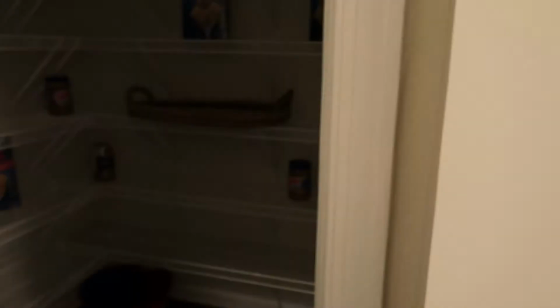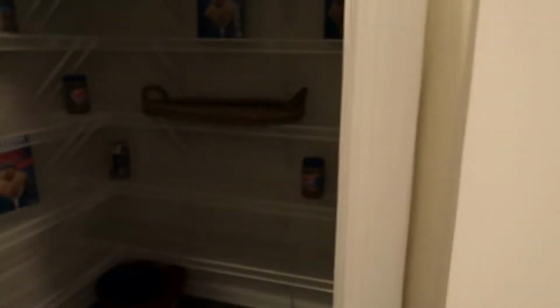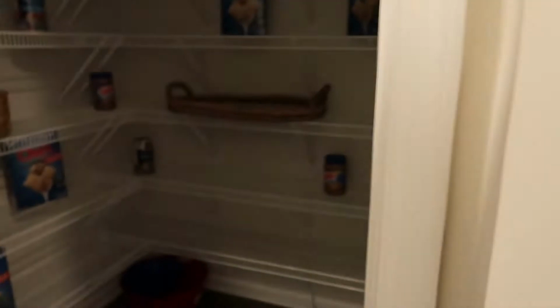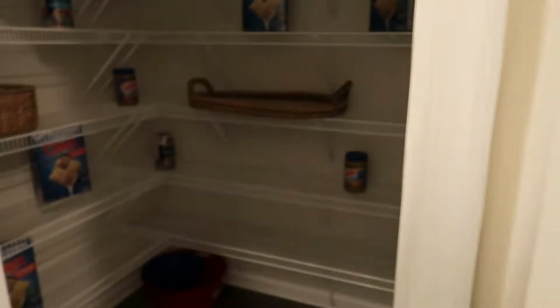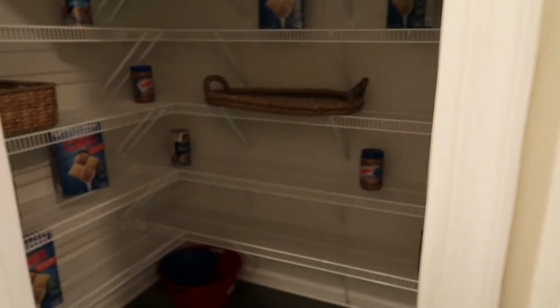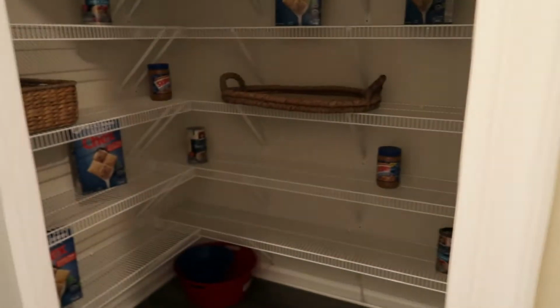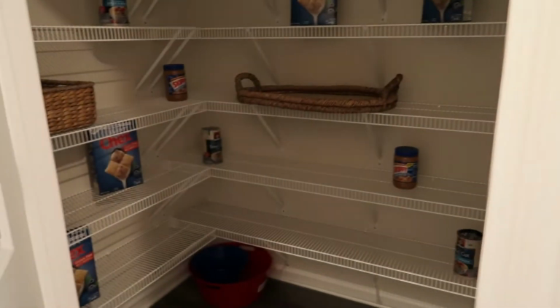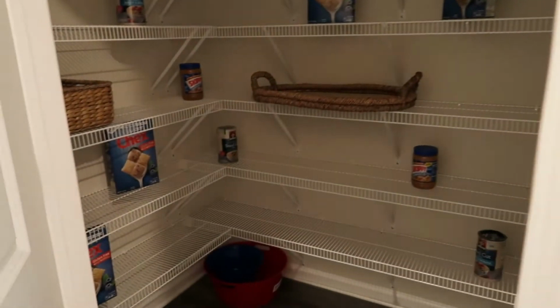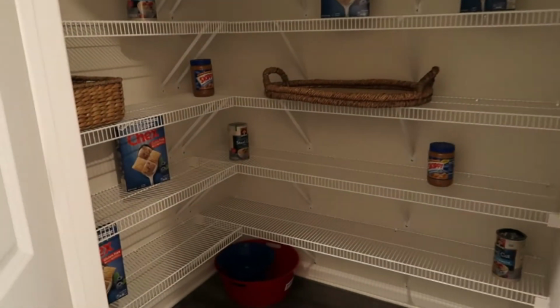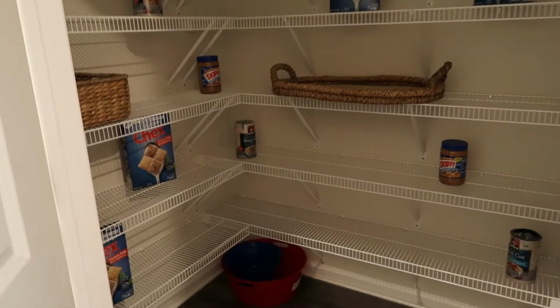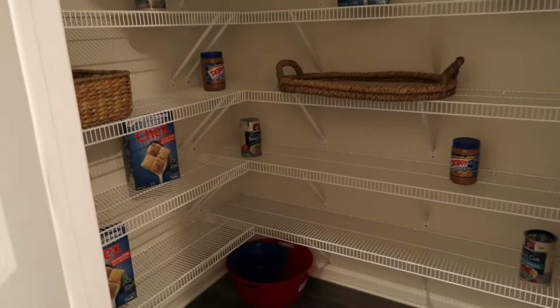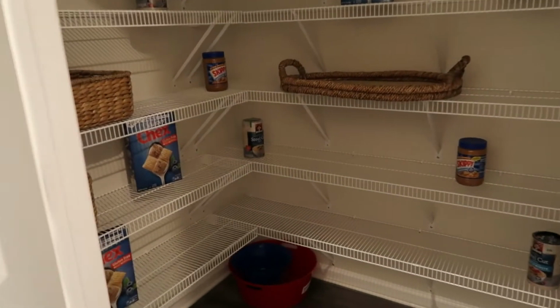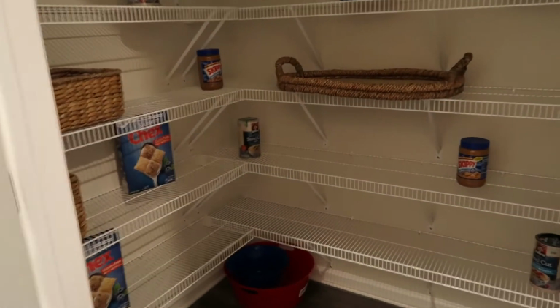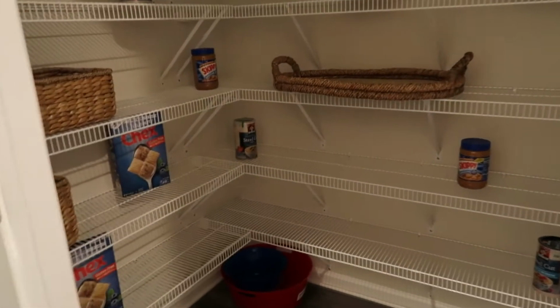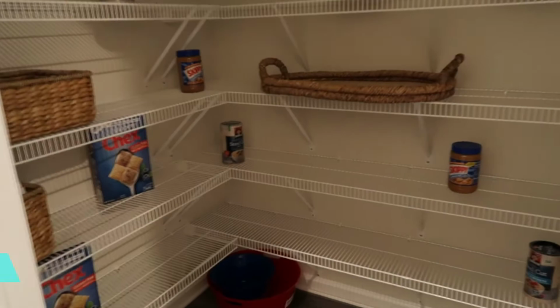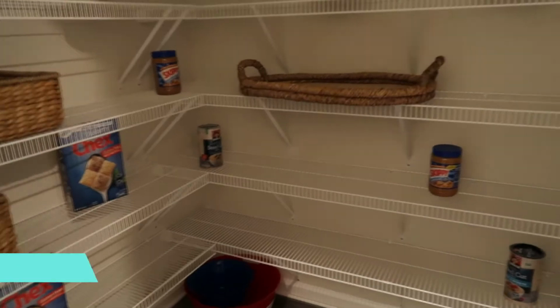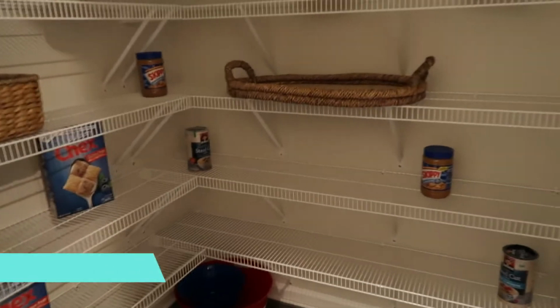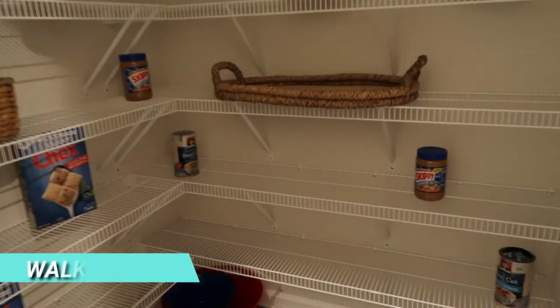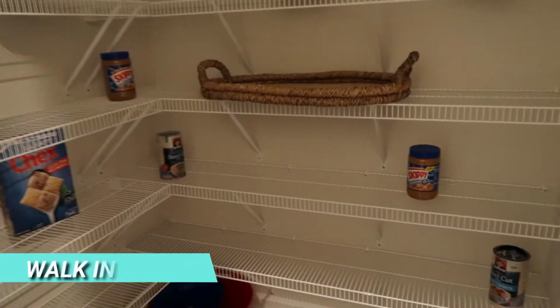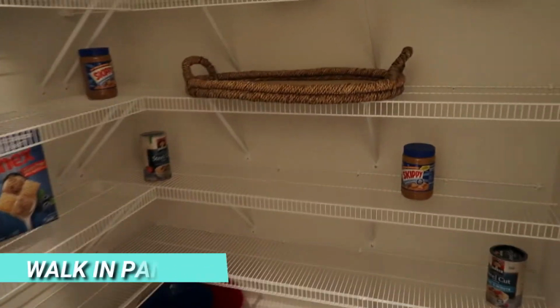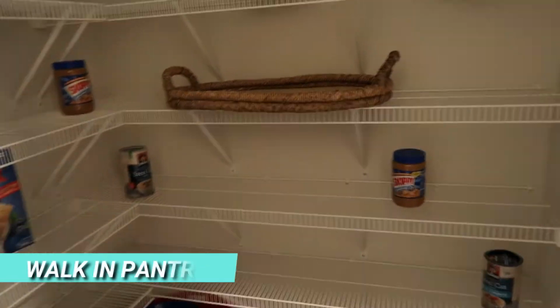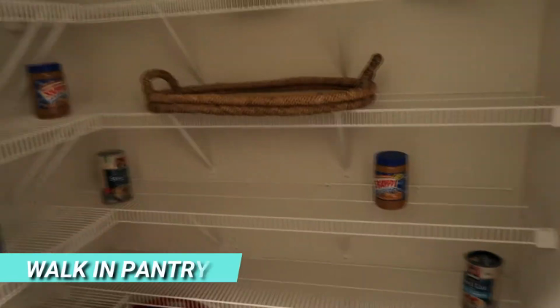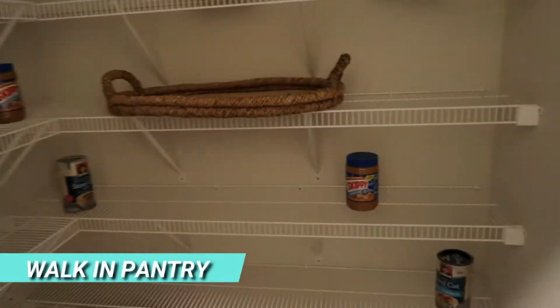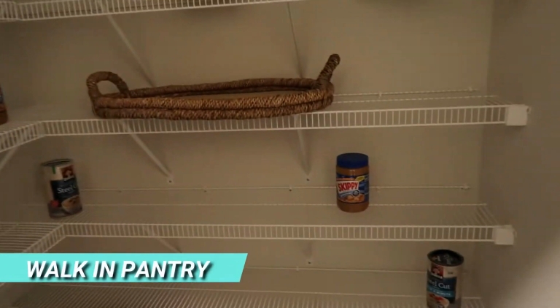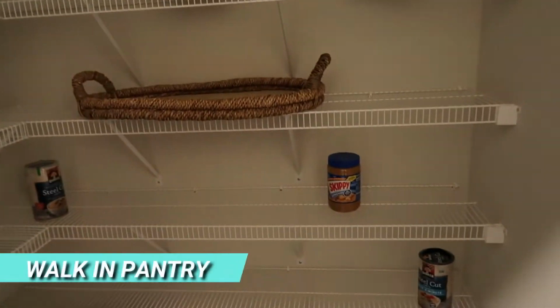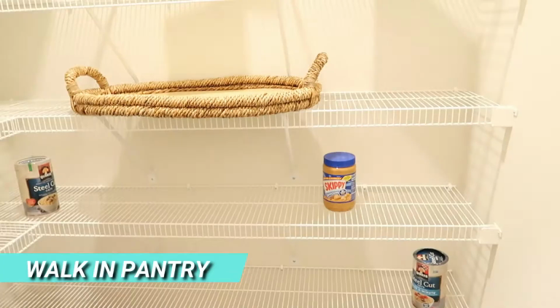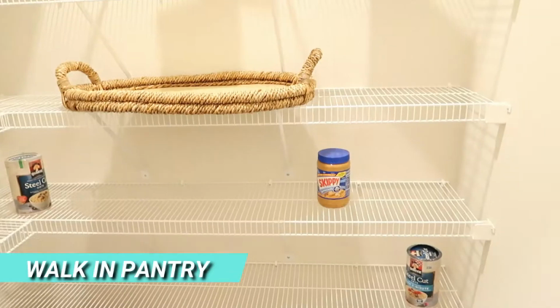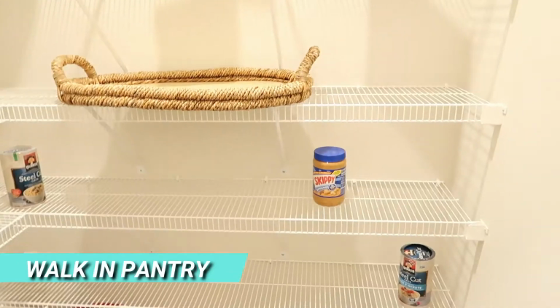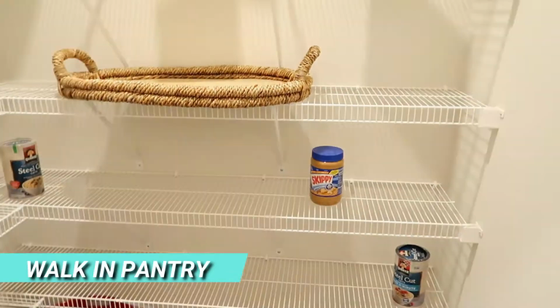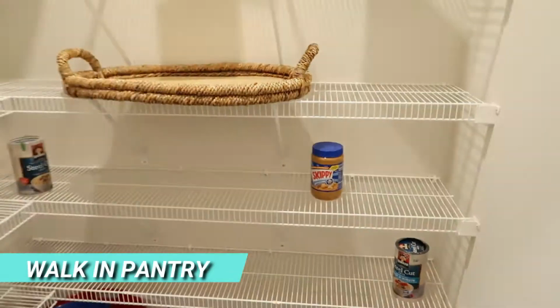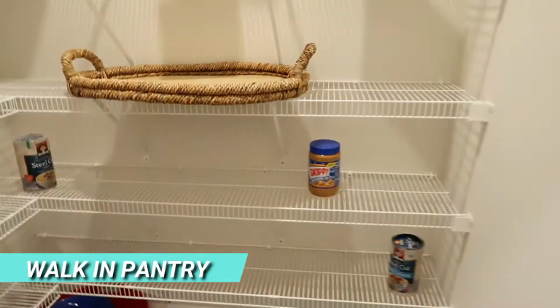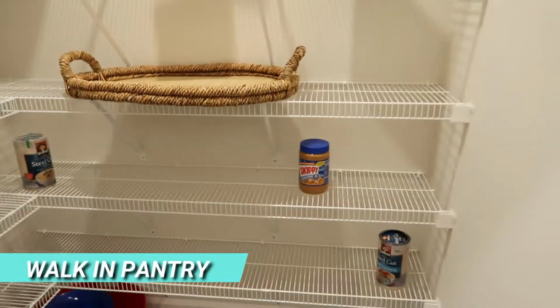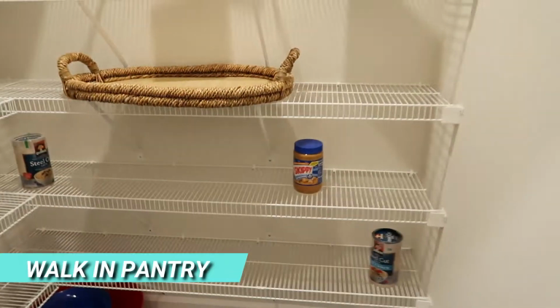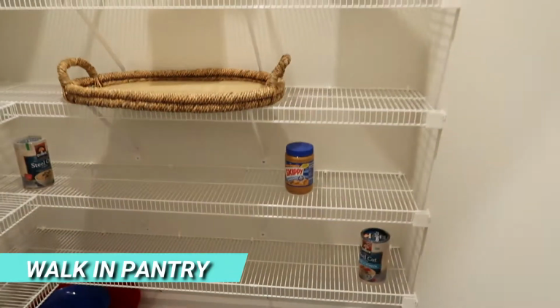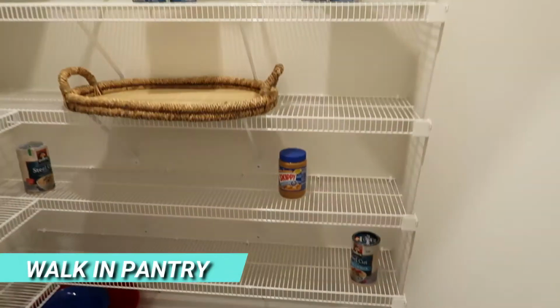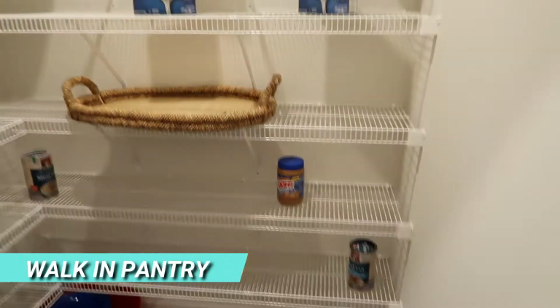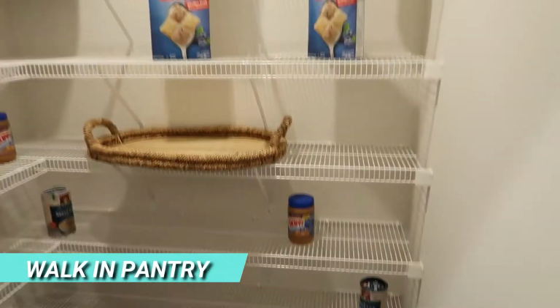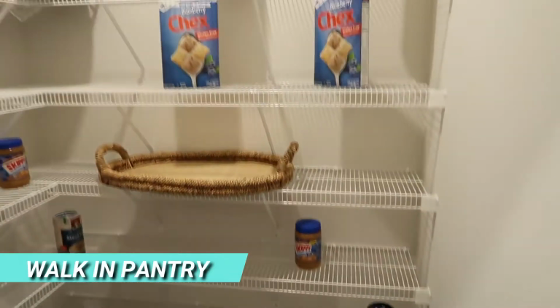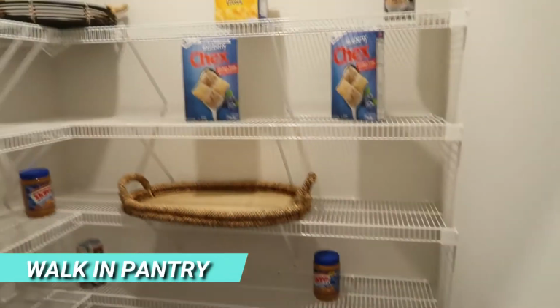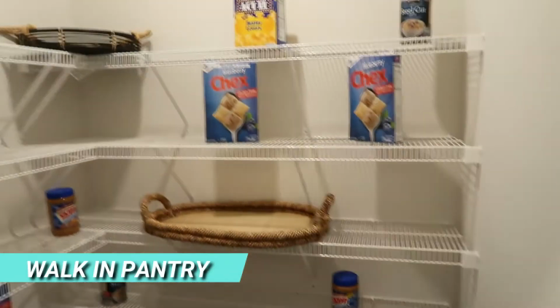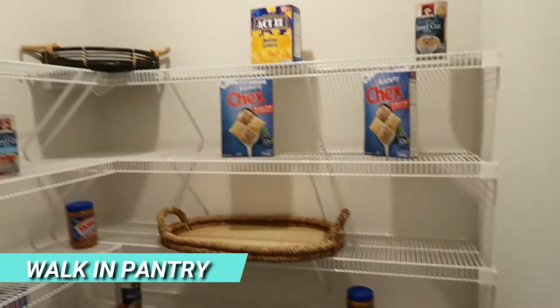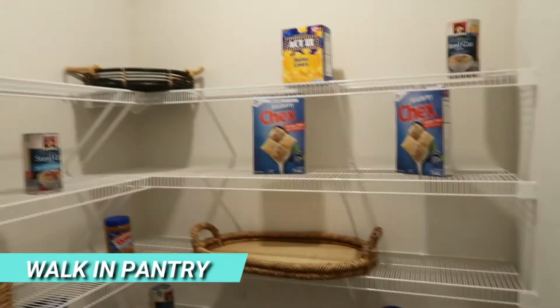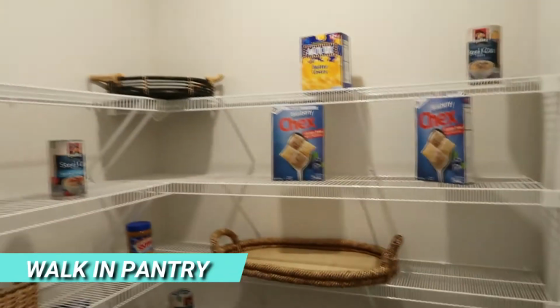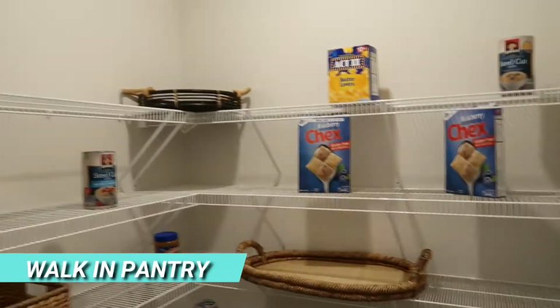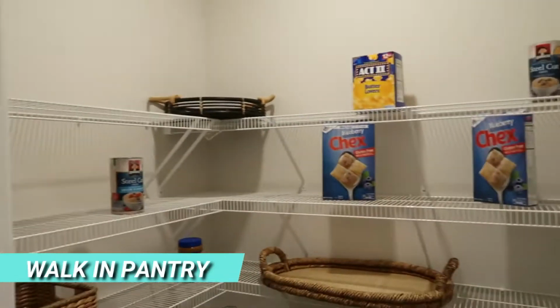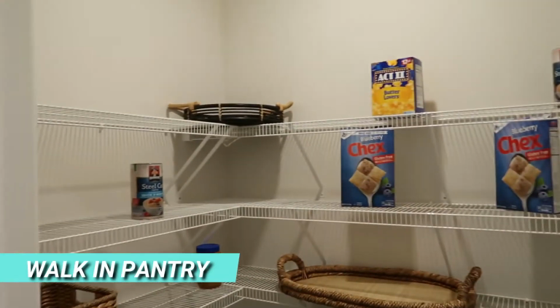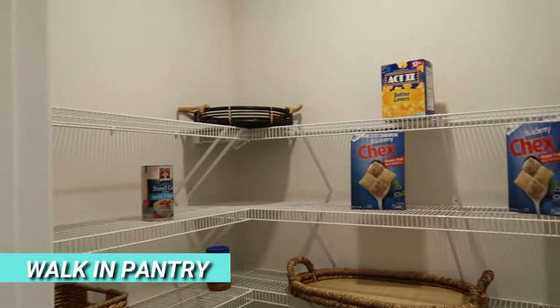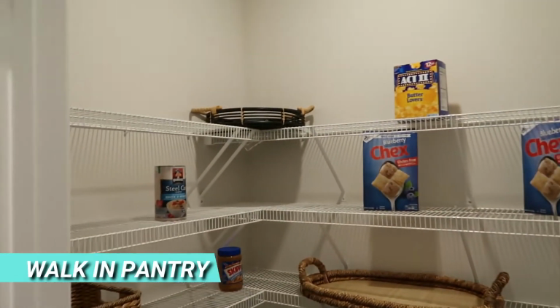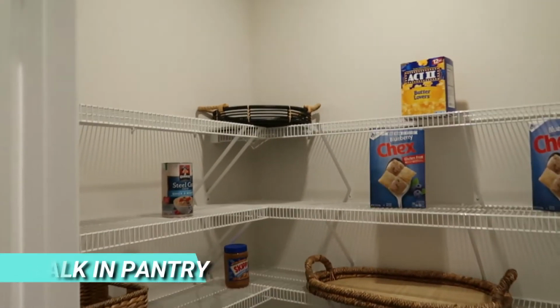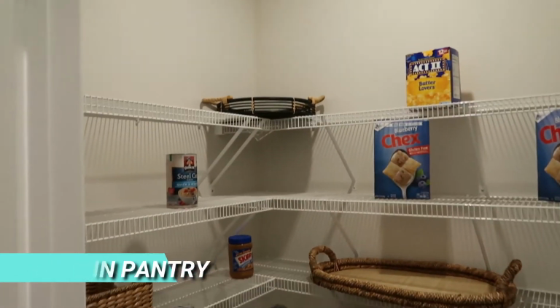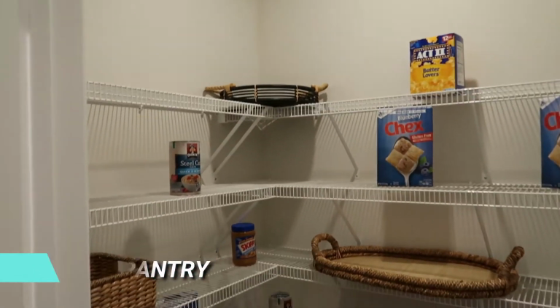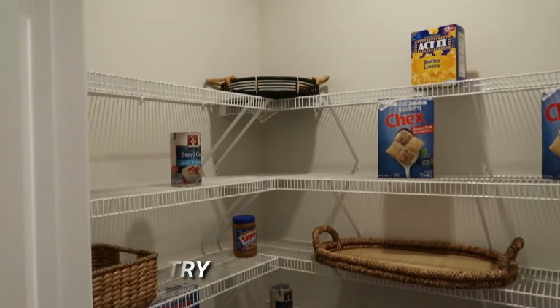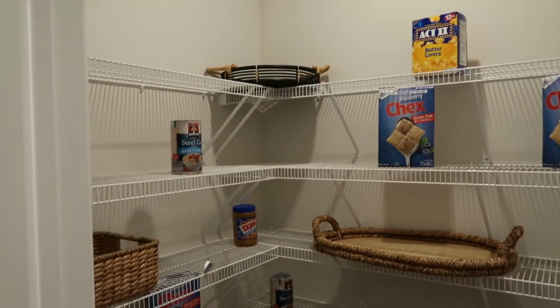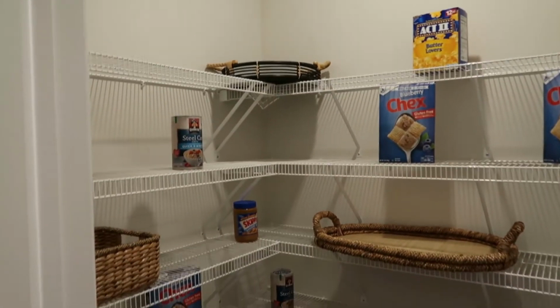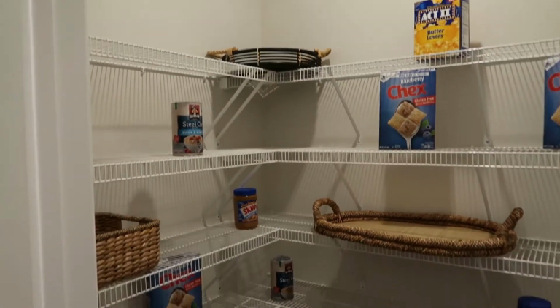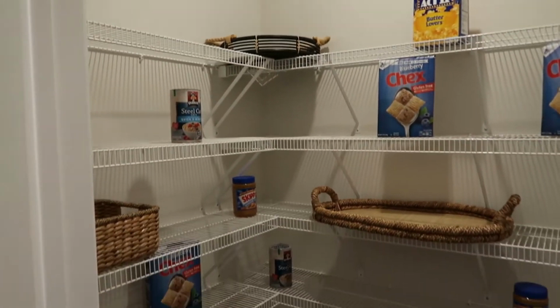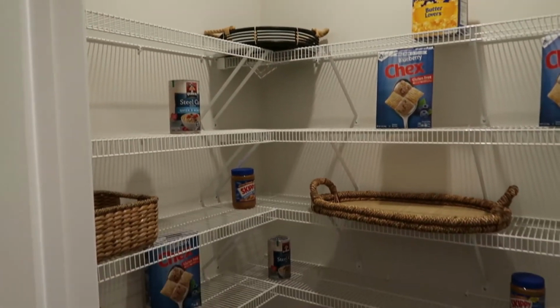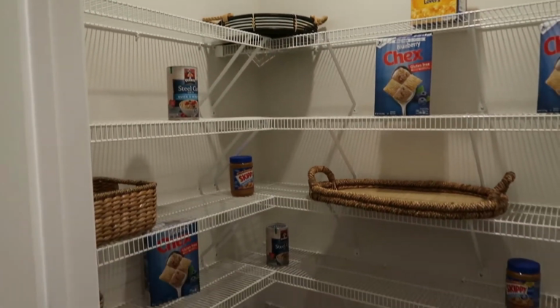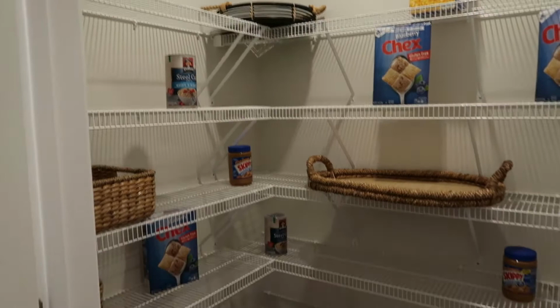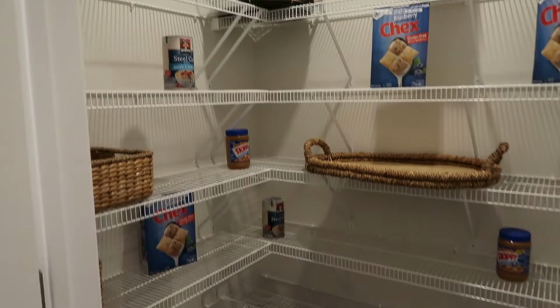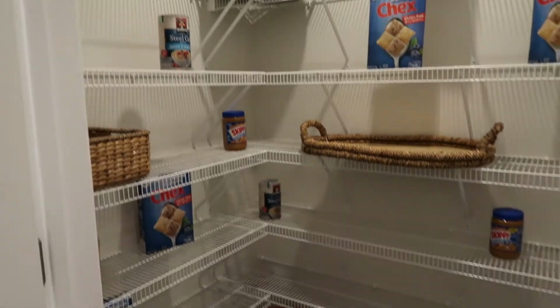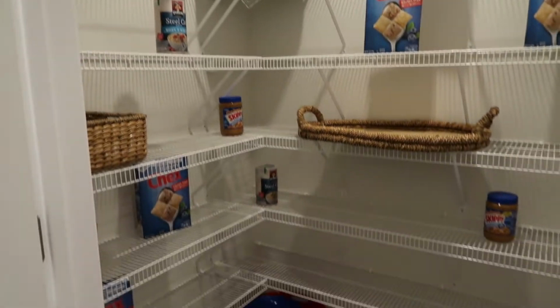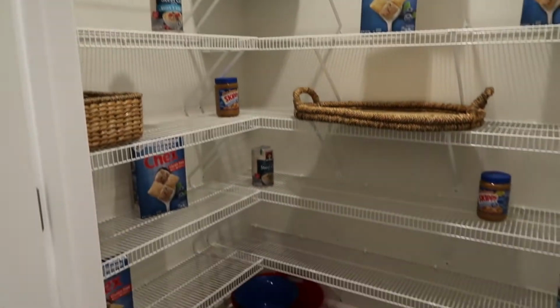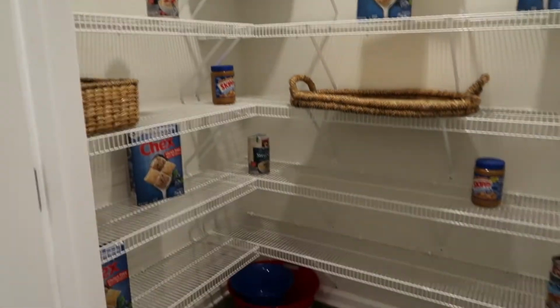You do have a walk-in pantry — let me get the light on here. Really nice size walk-in pantry too.